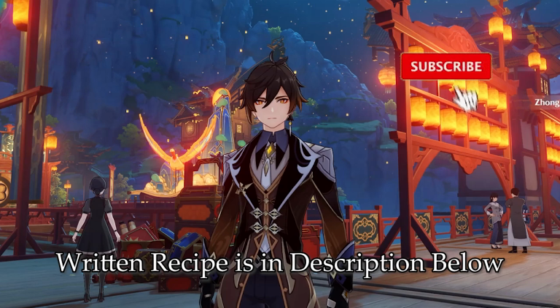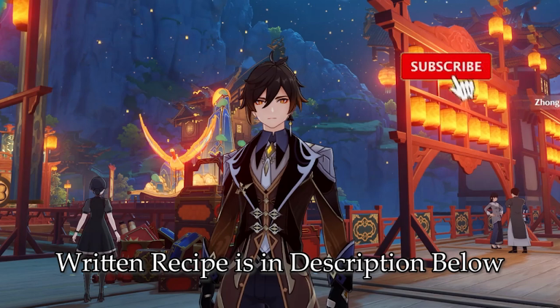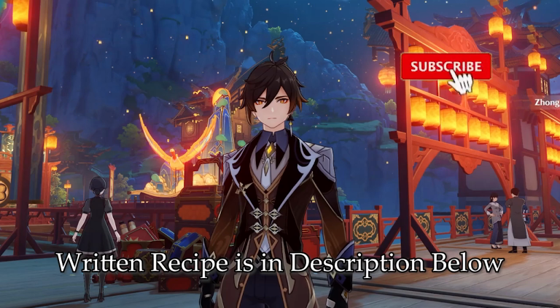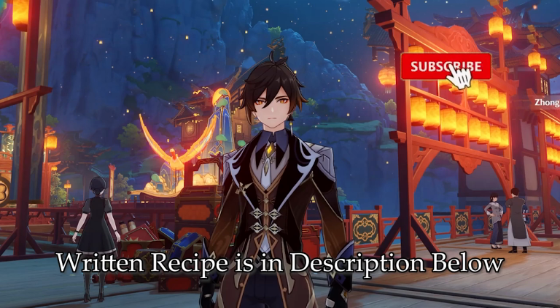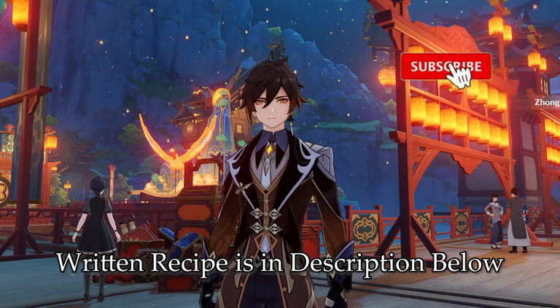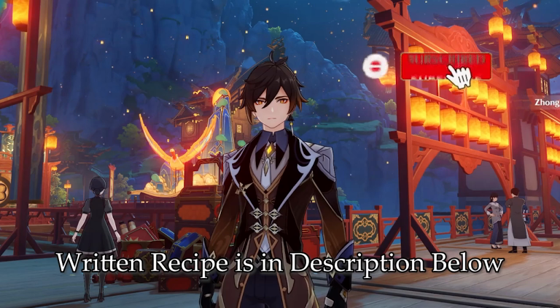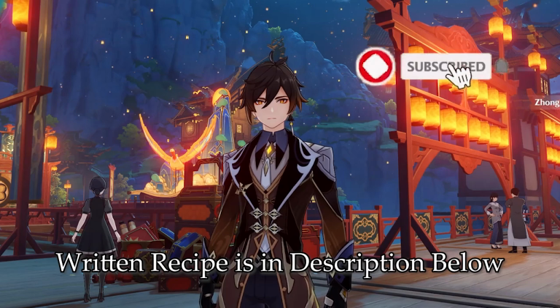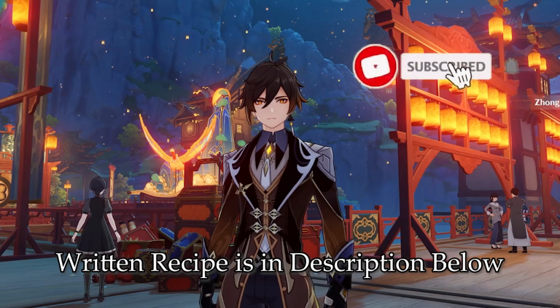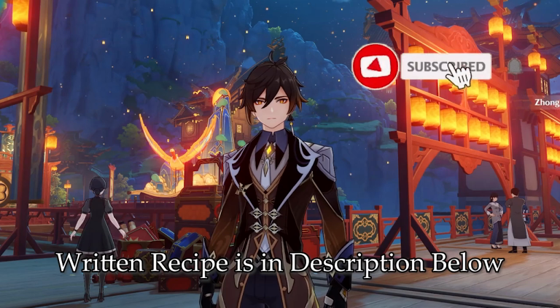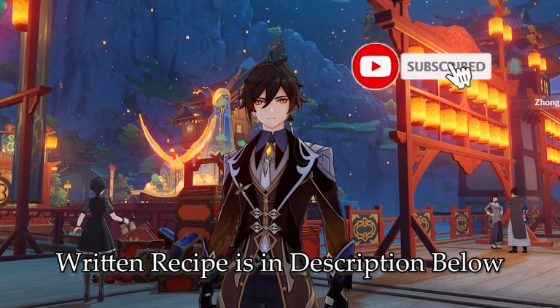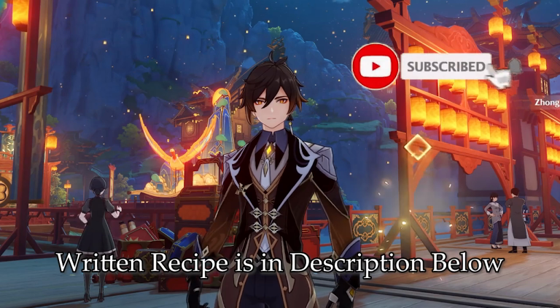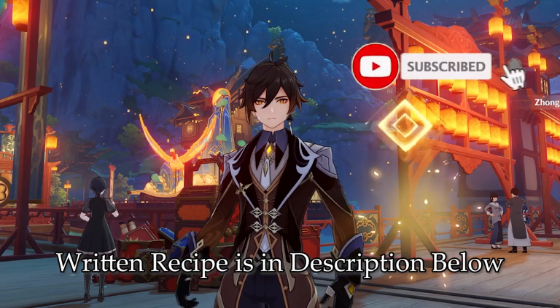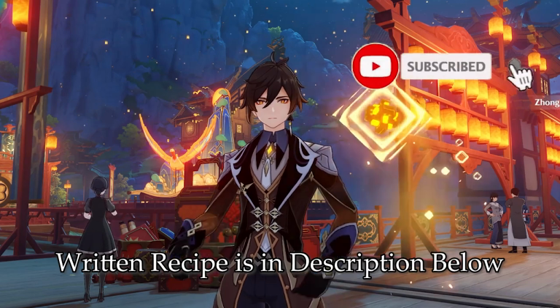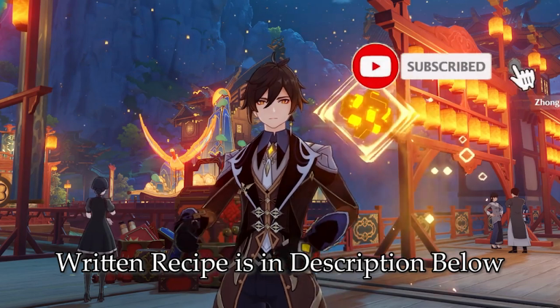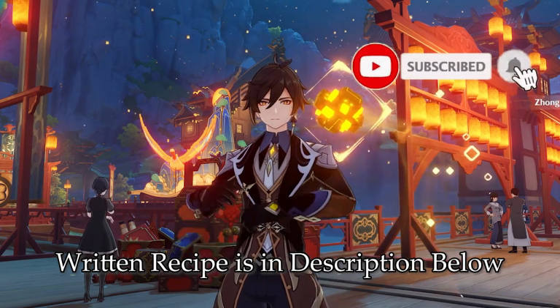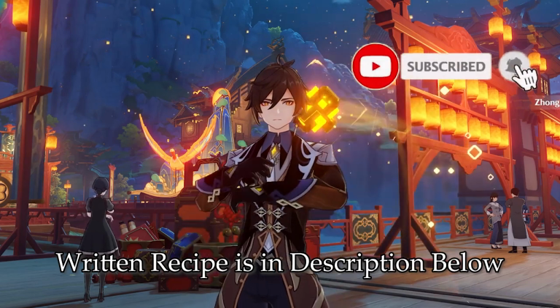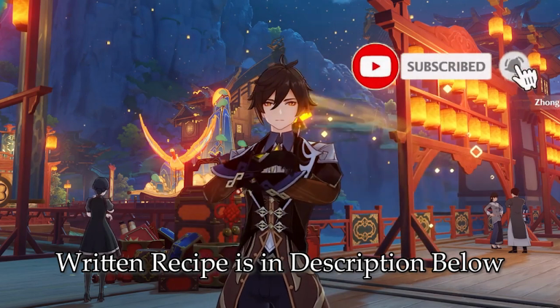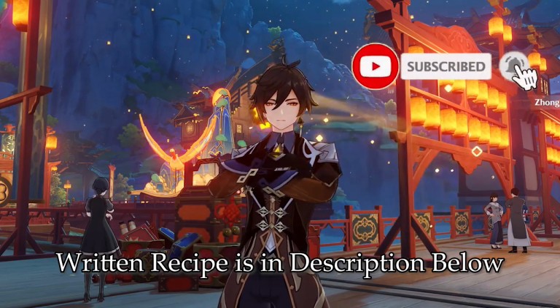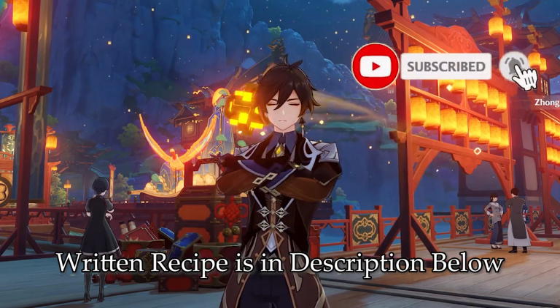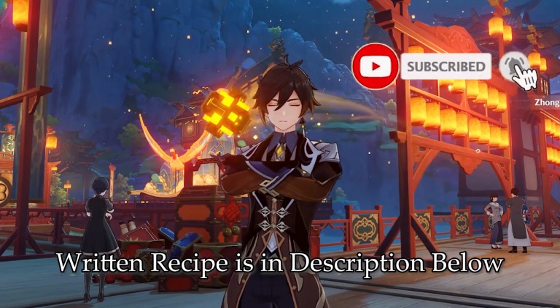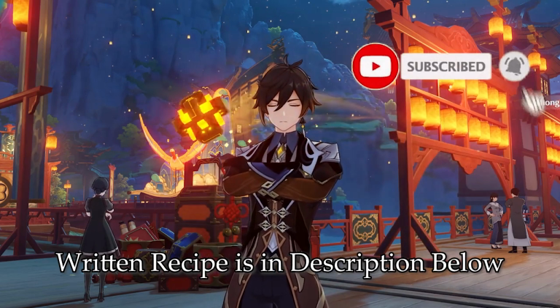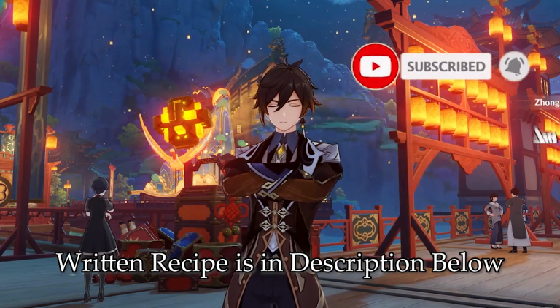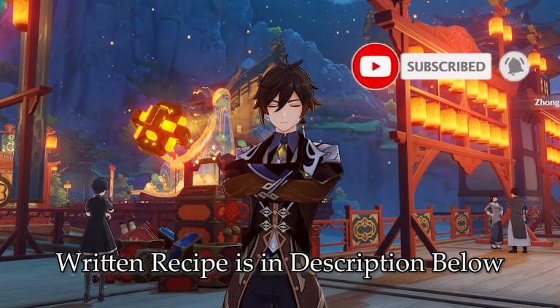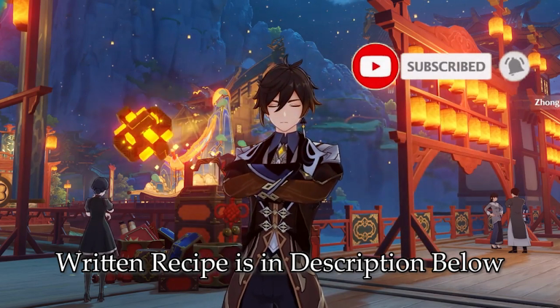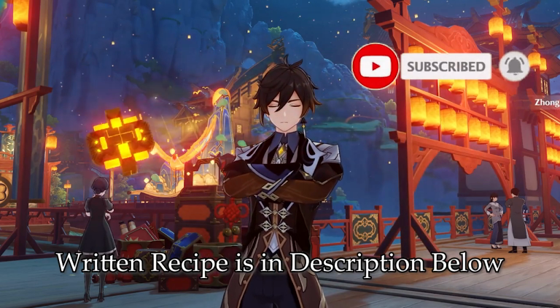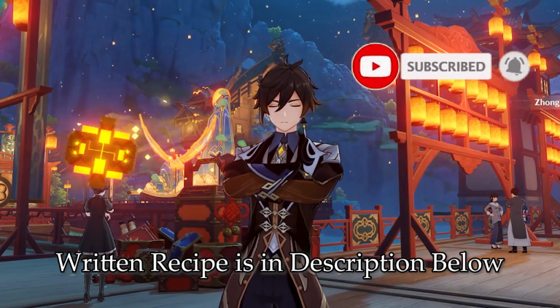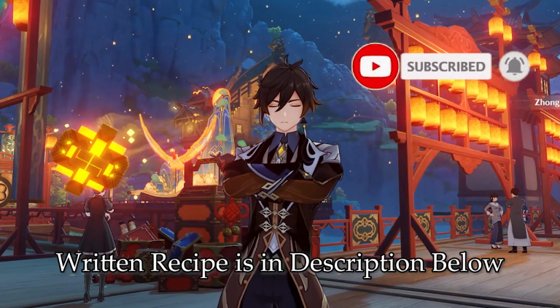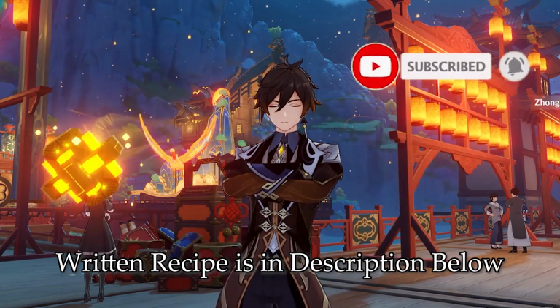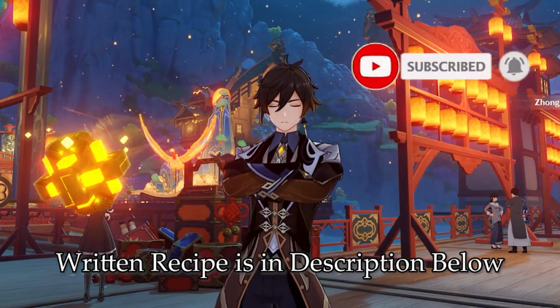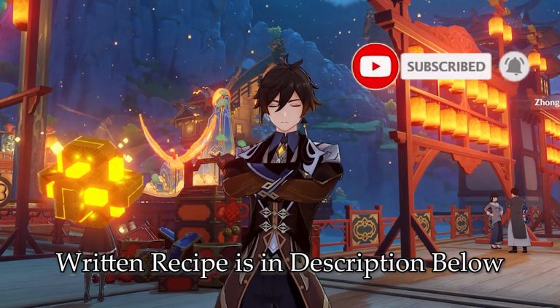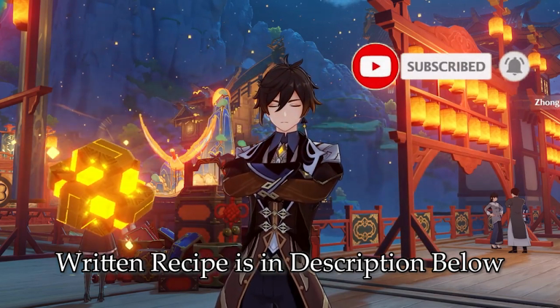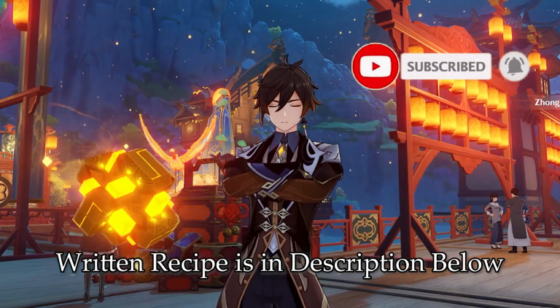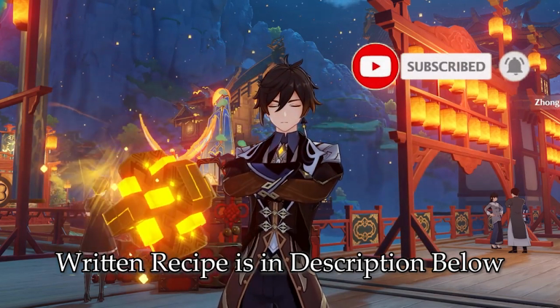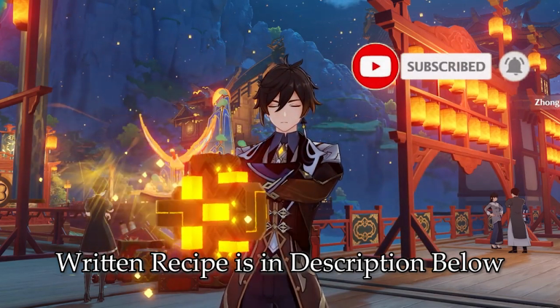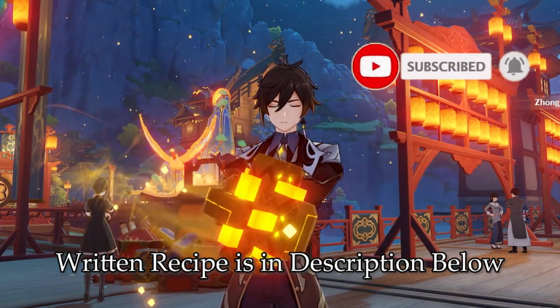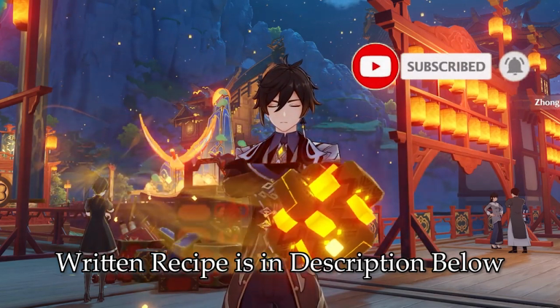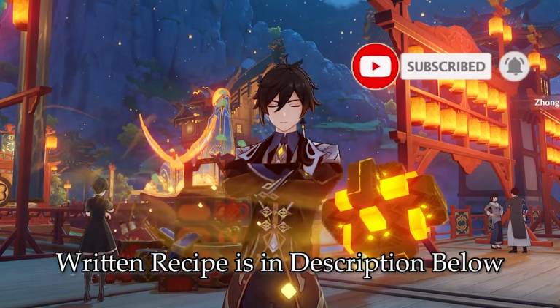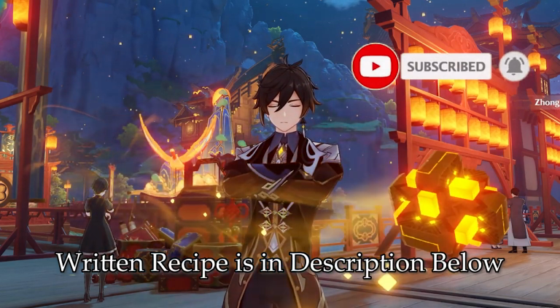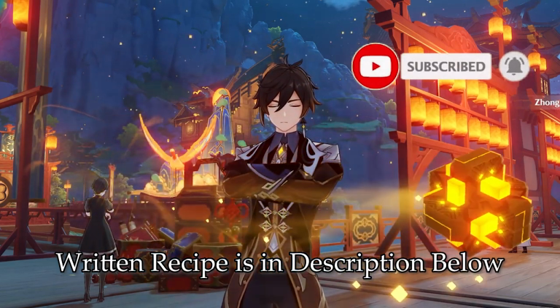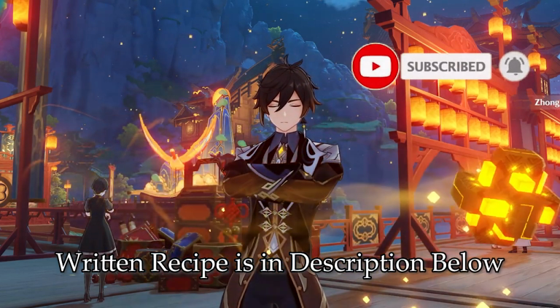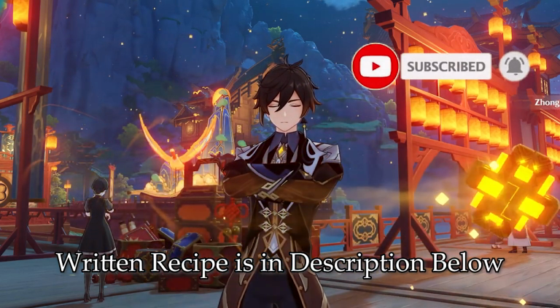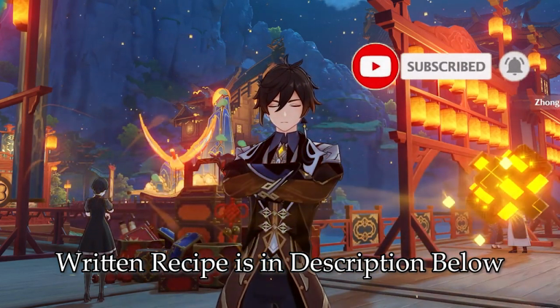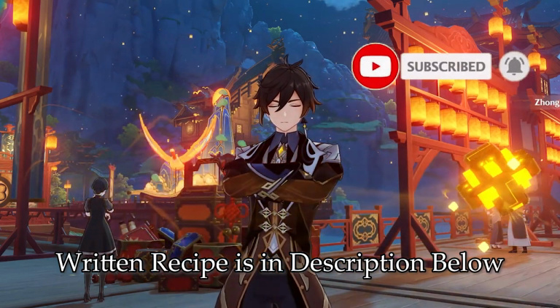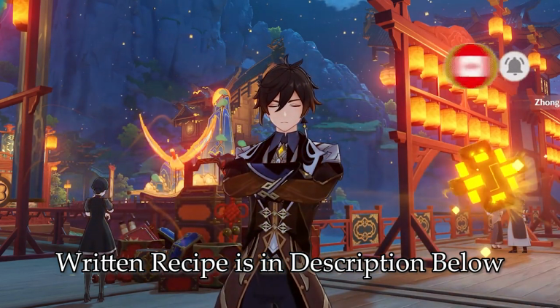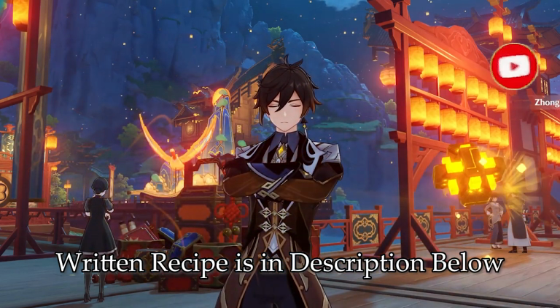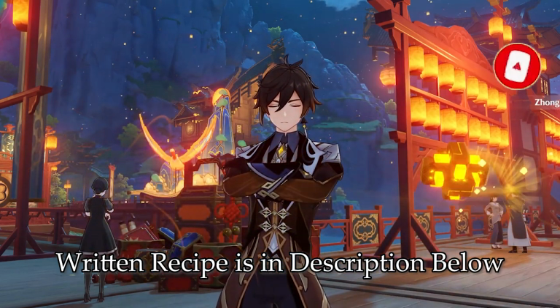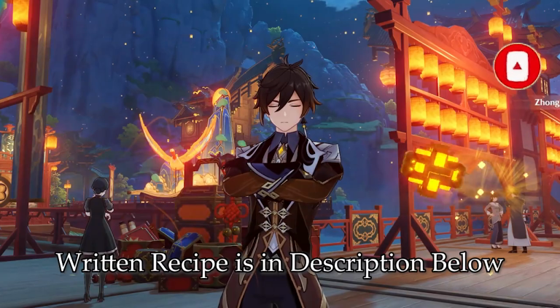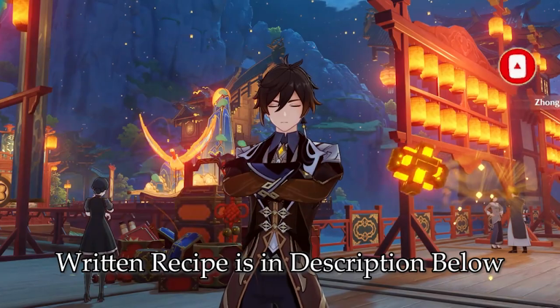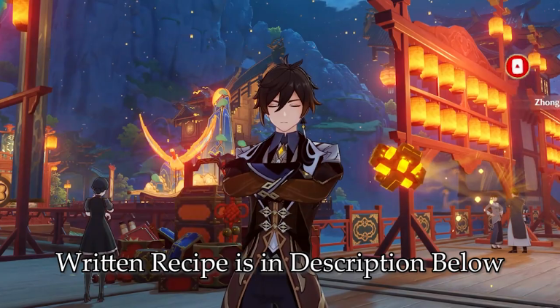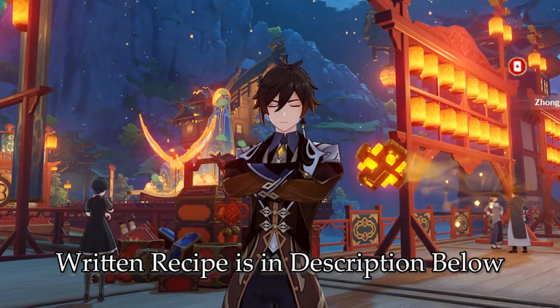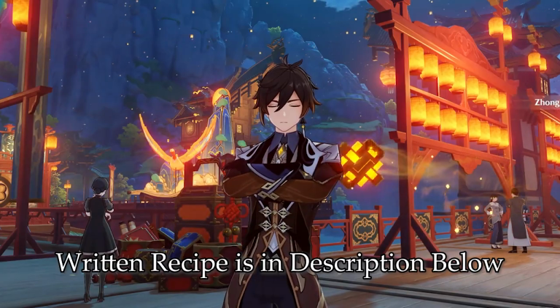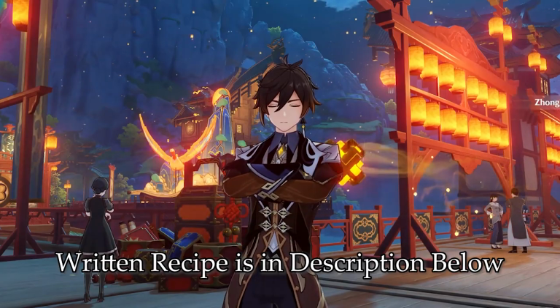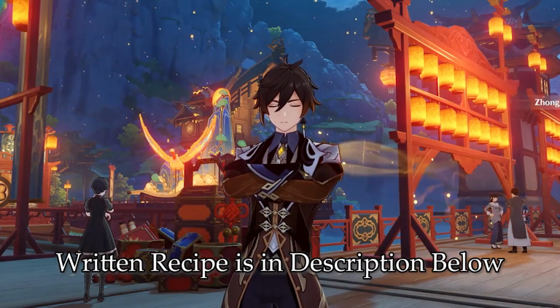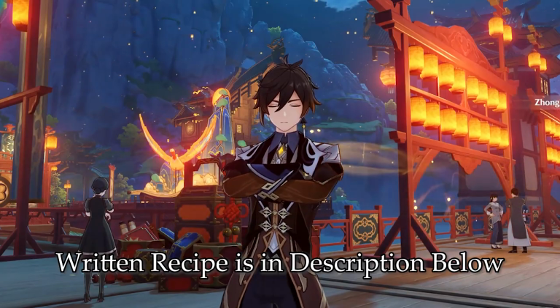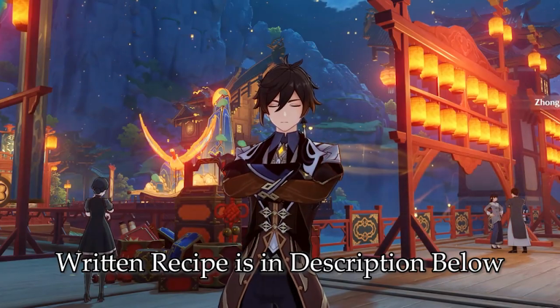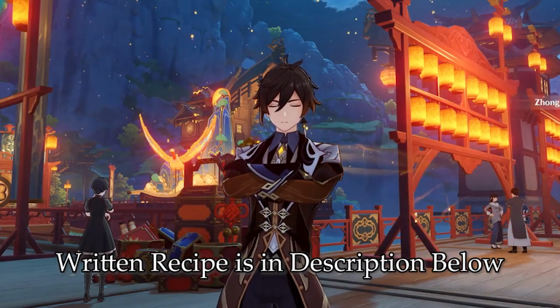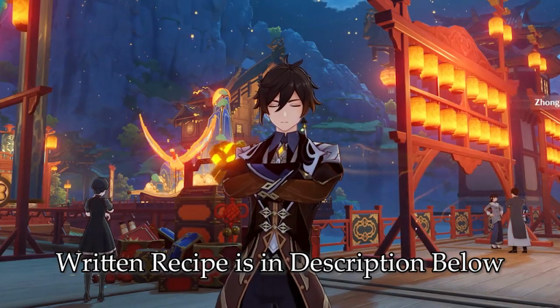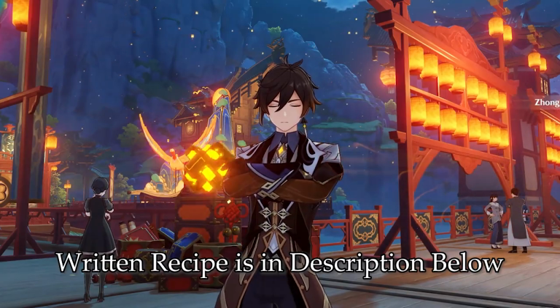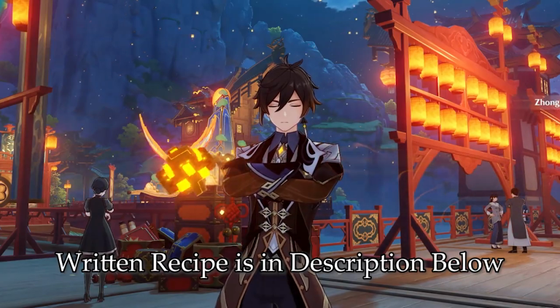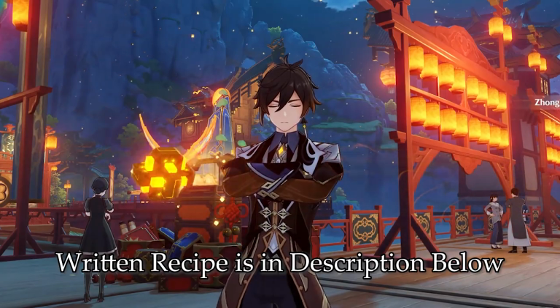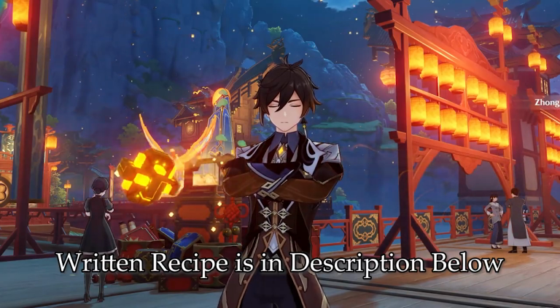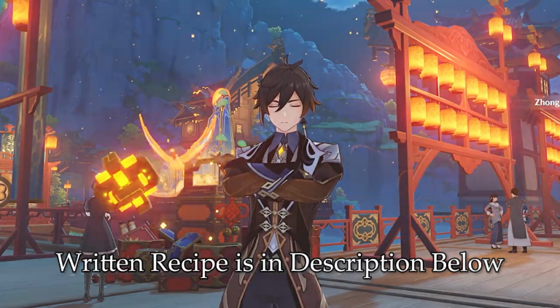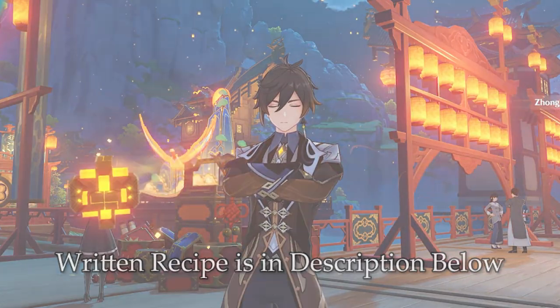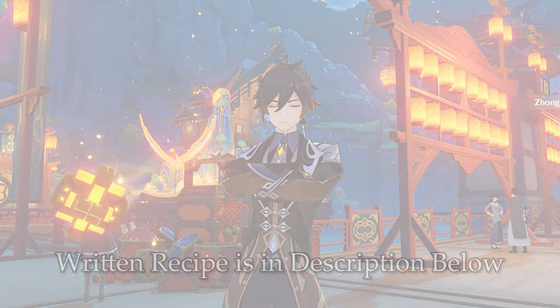Before I begin, please consider subscribing and checking out the other Genshin Impact cooking videos that I've done in the past. But without further ado, let's begin.